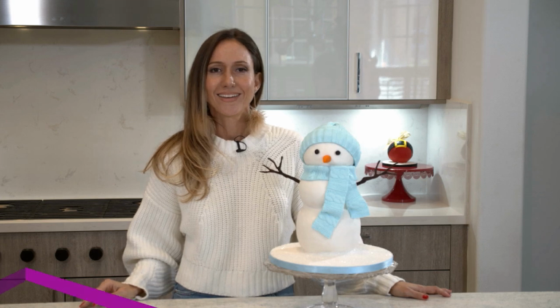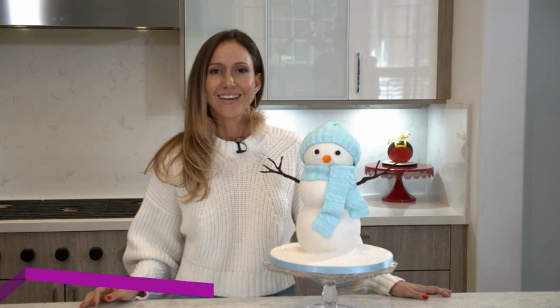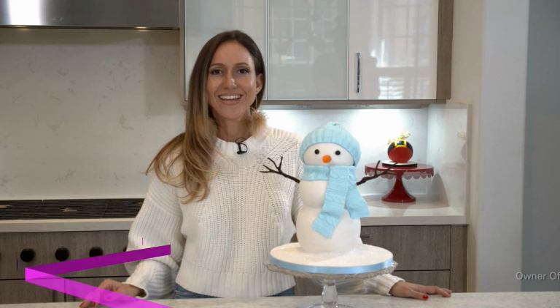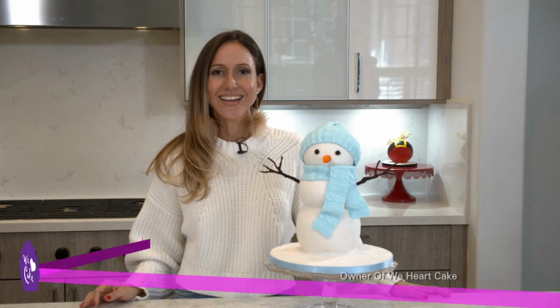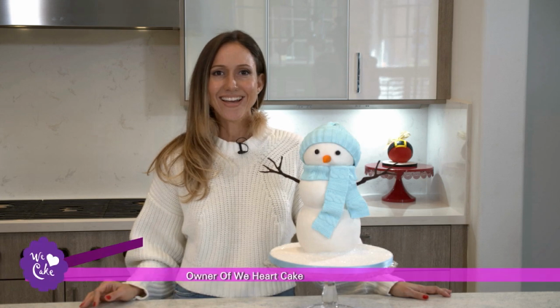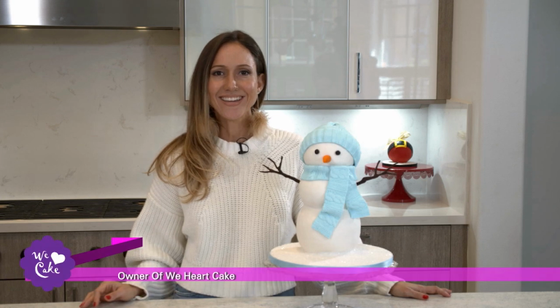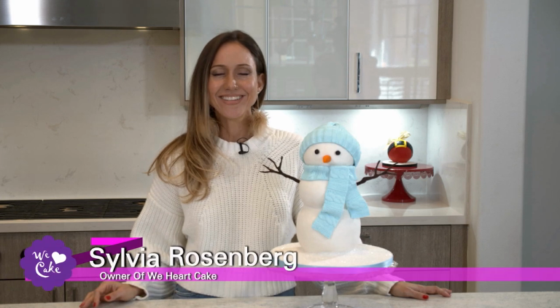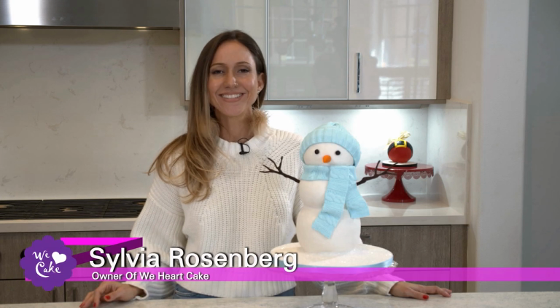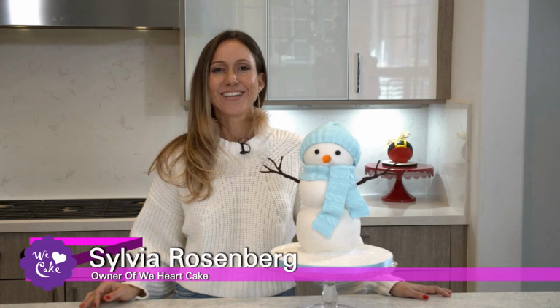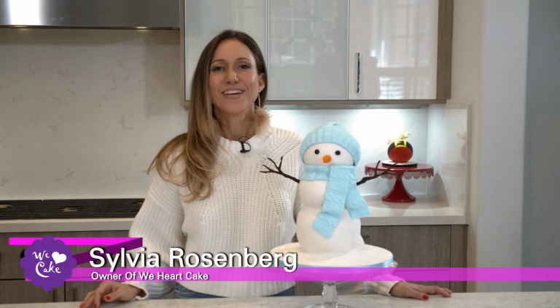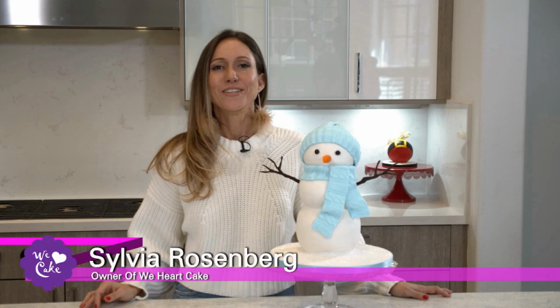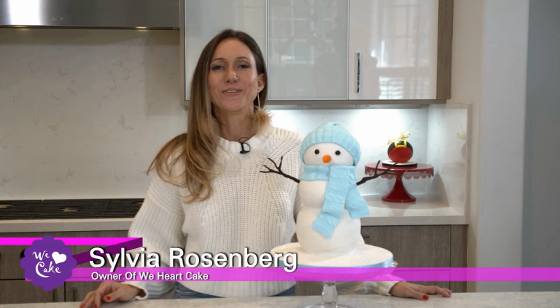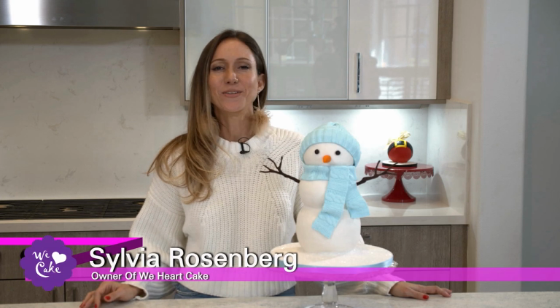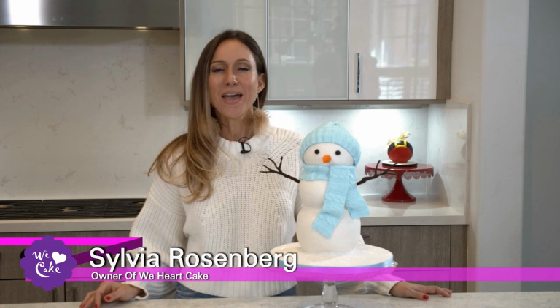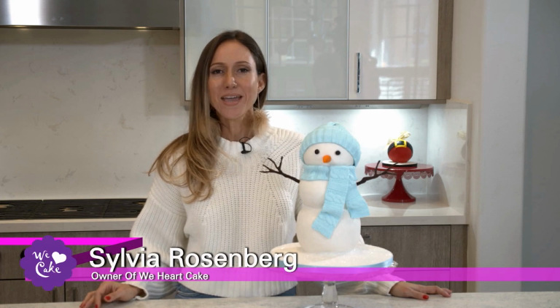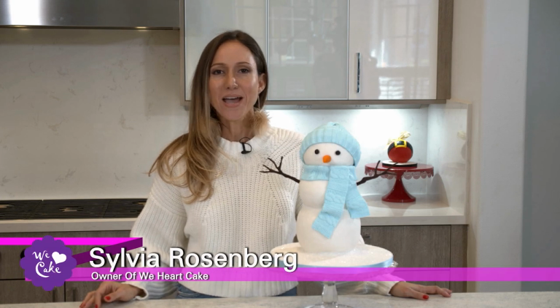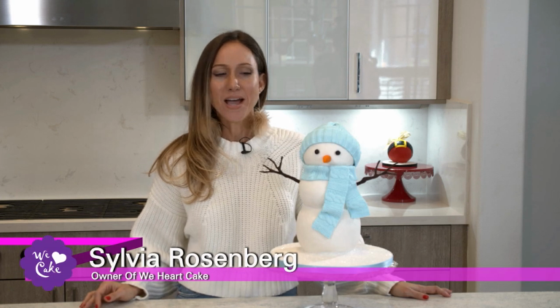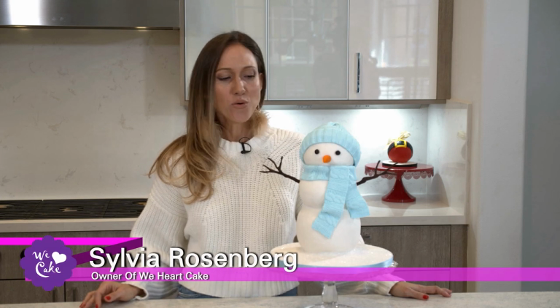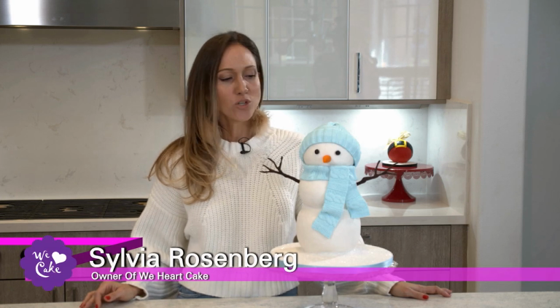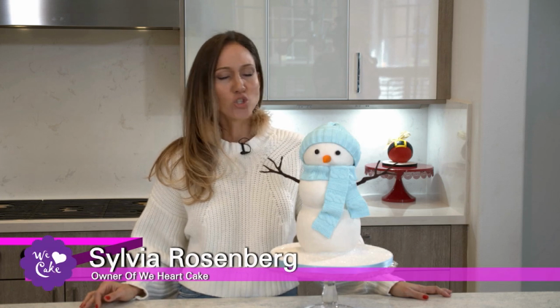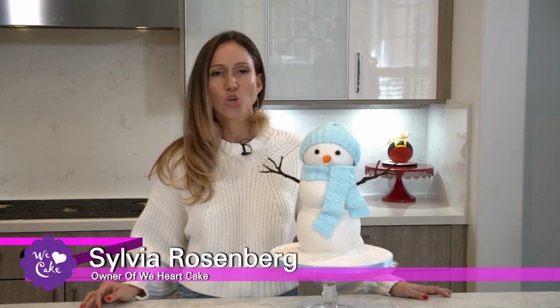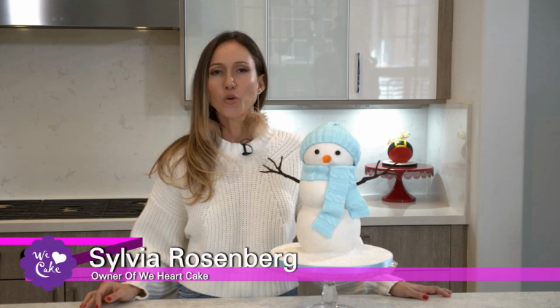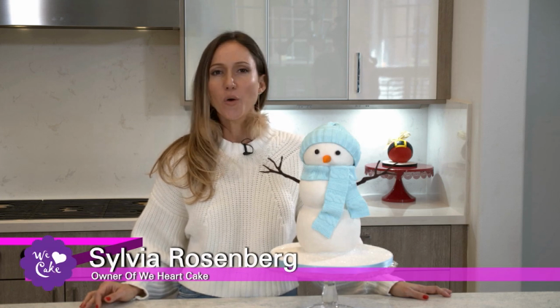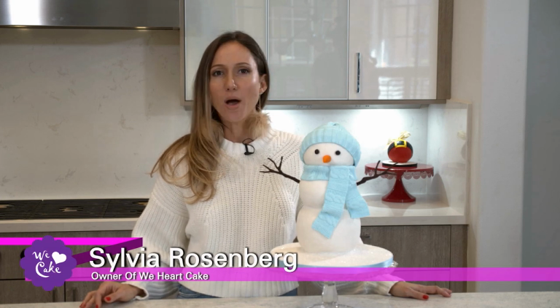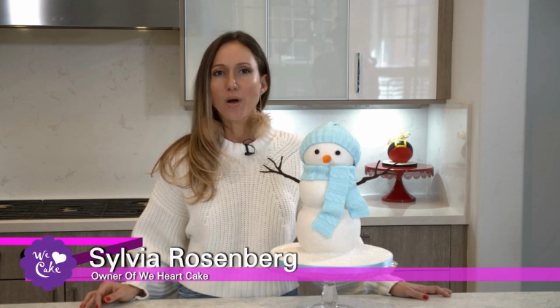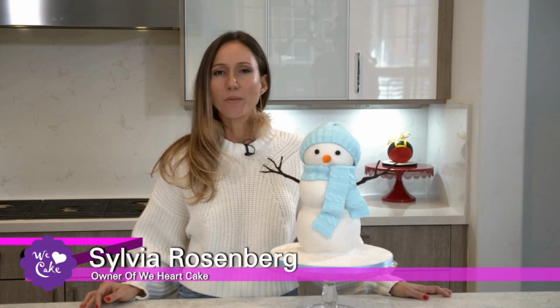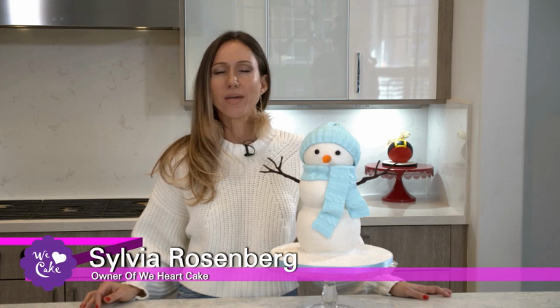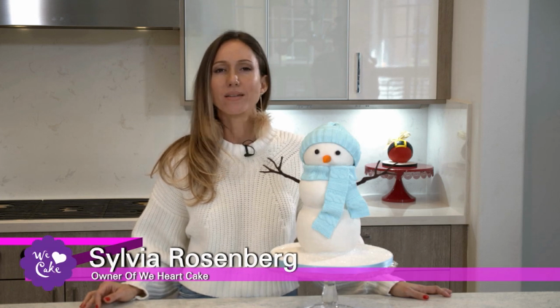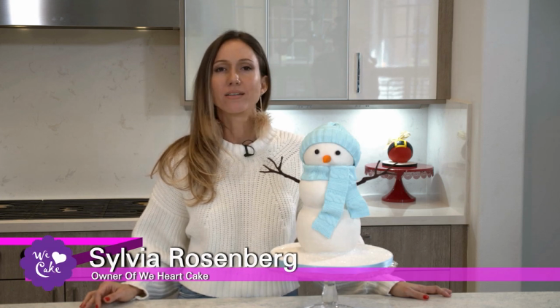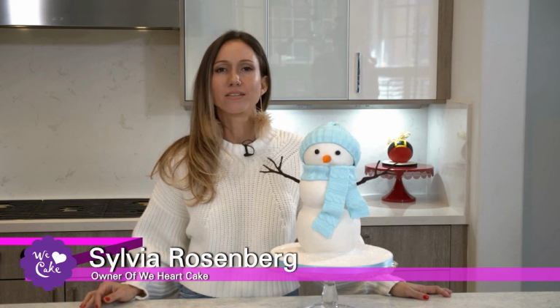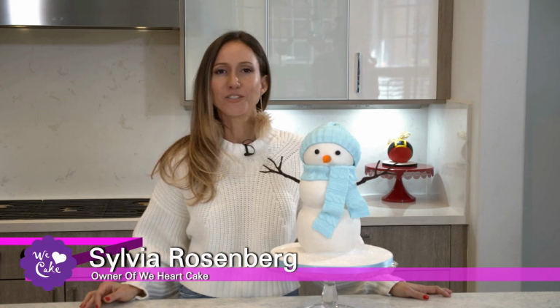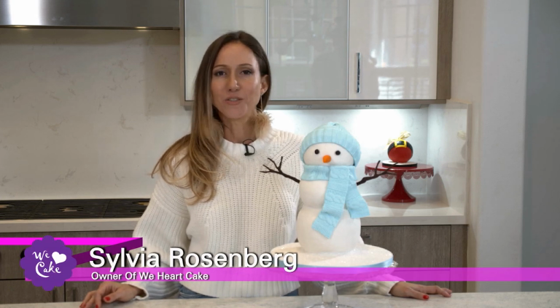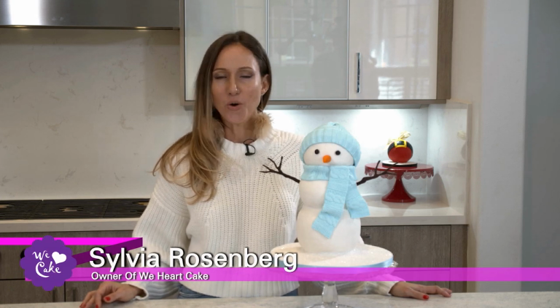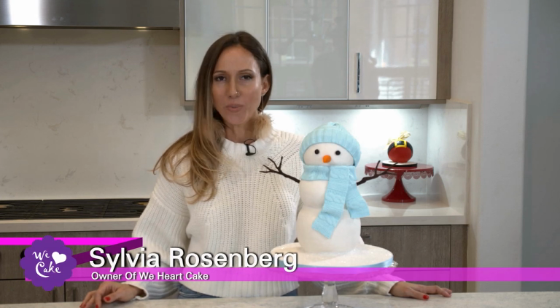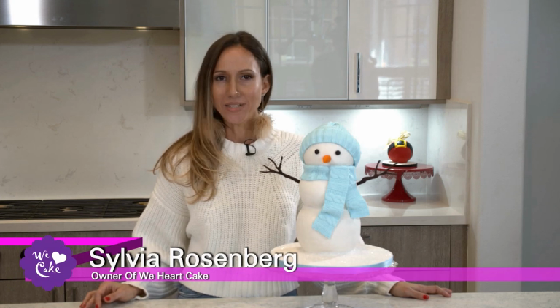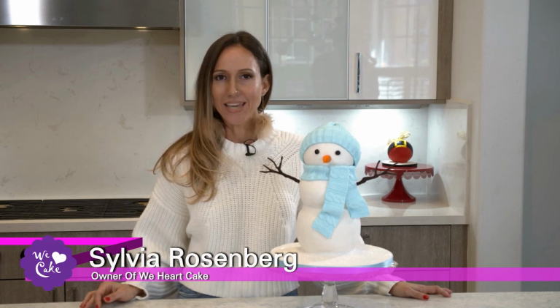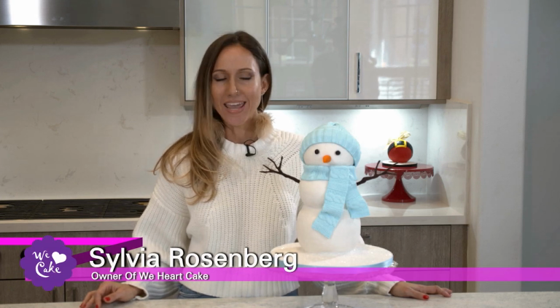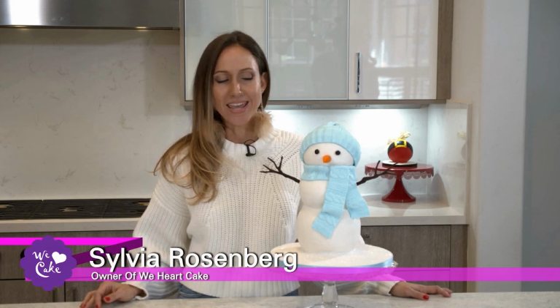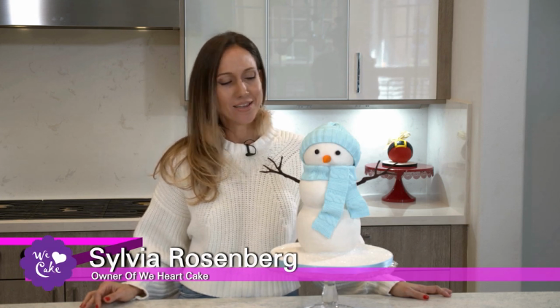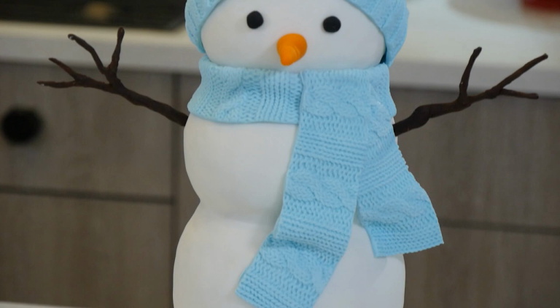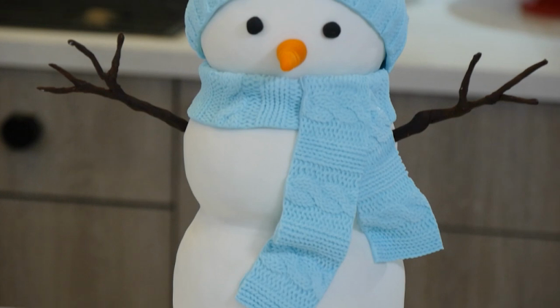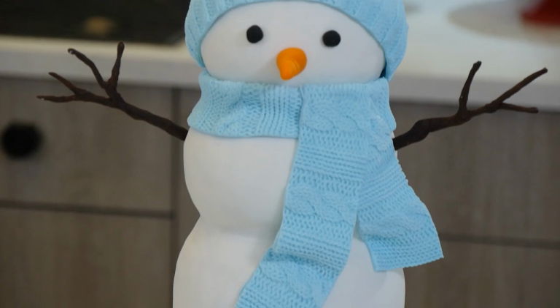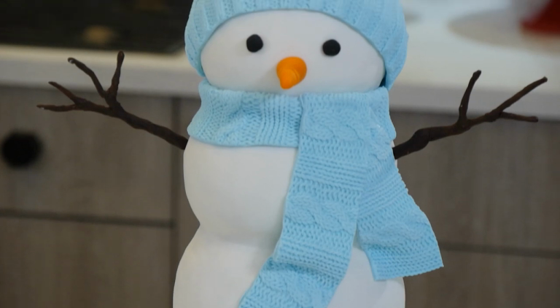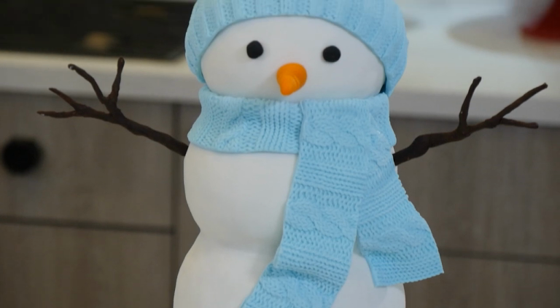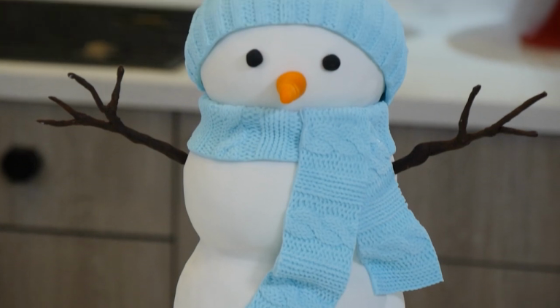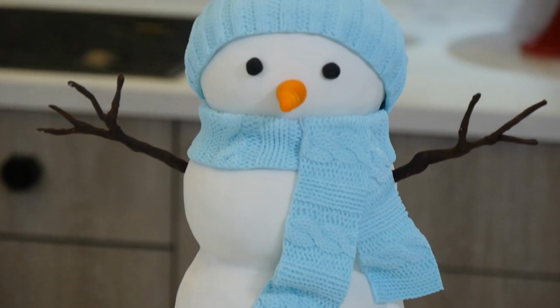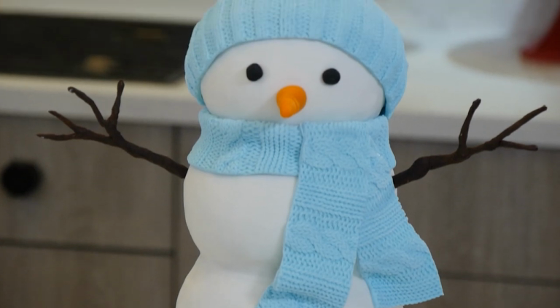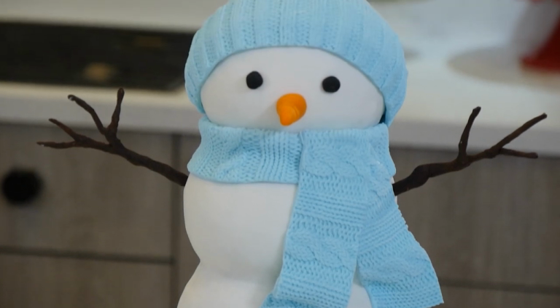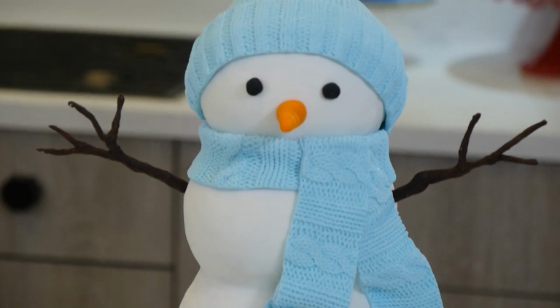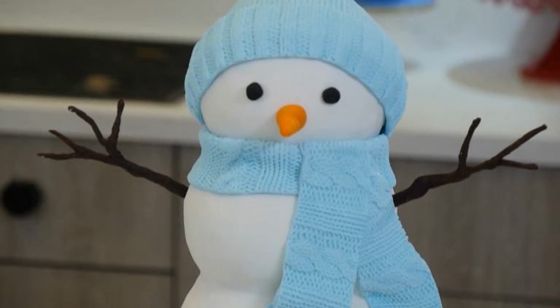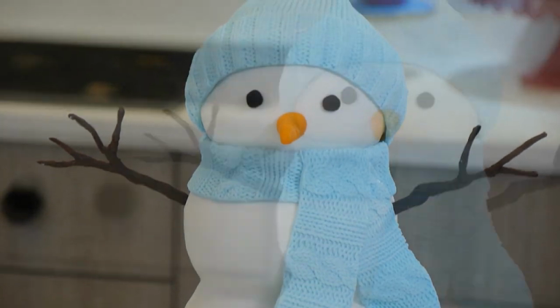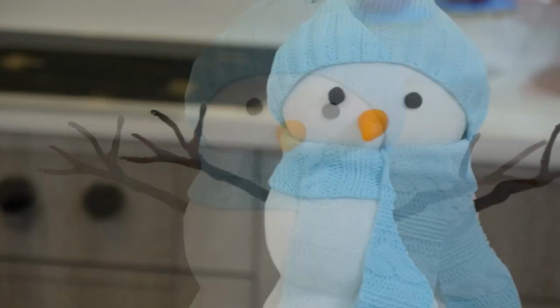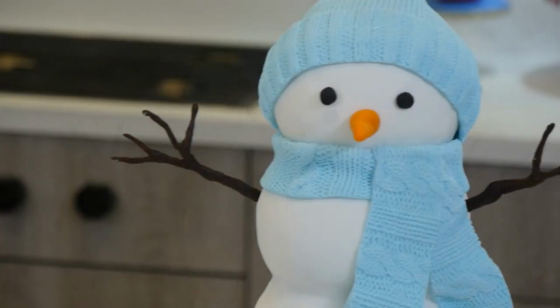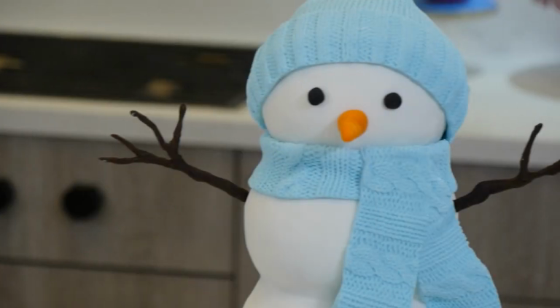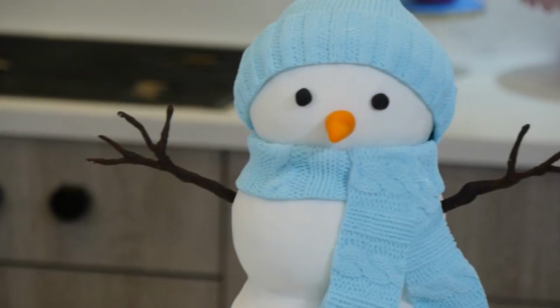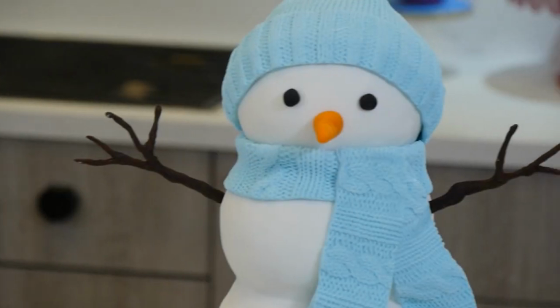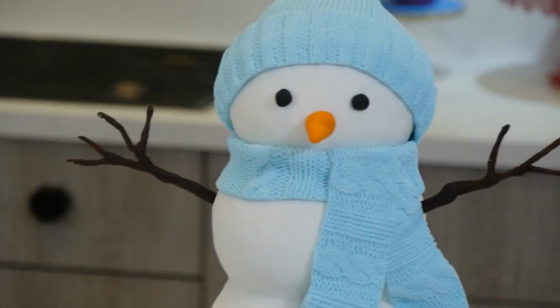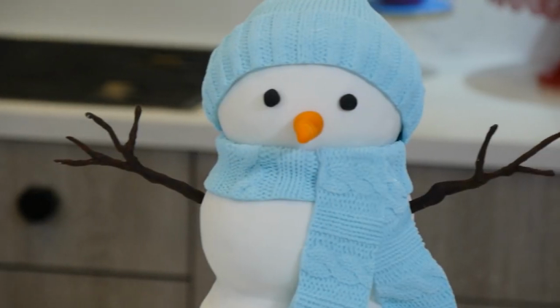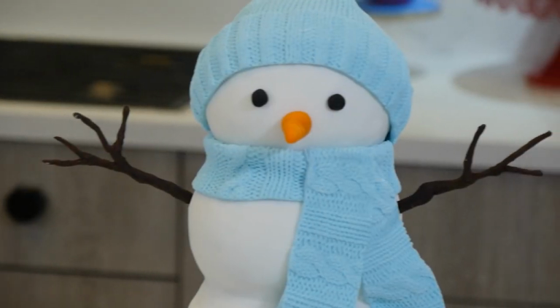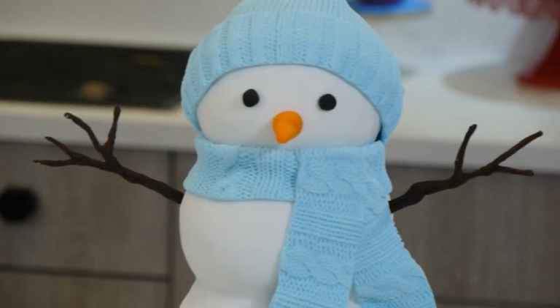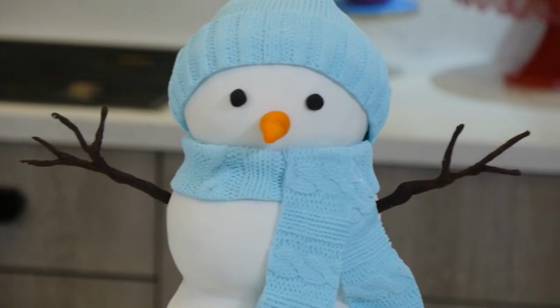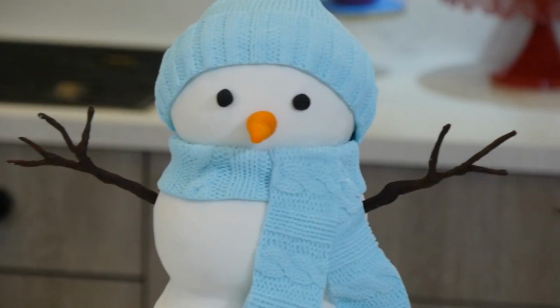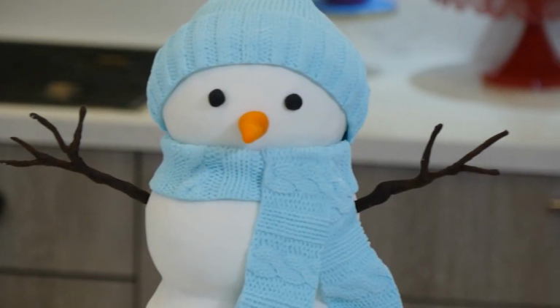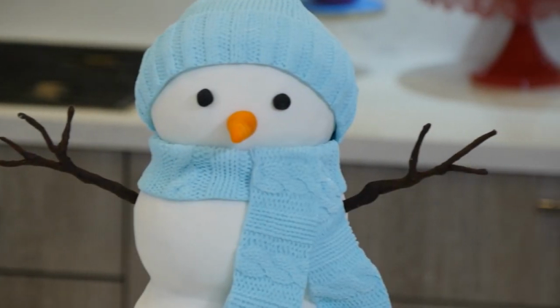Hi guys! Today I will show you how I made a snowman cake. I had a few problems along the way.